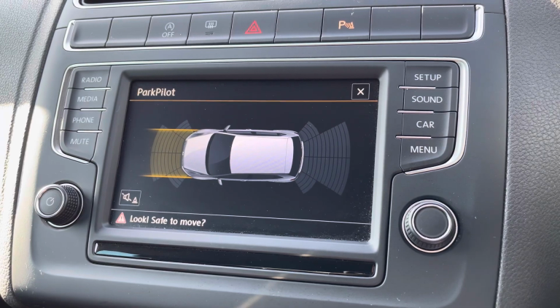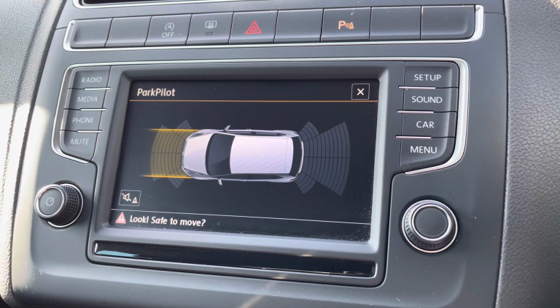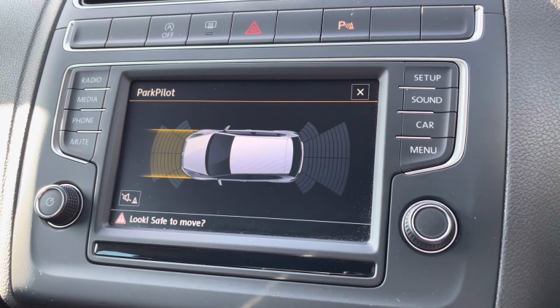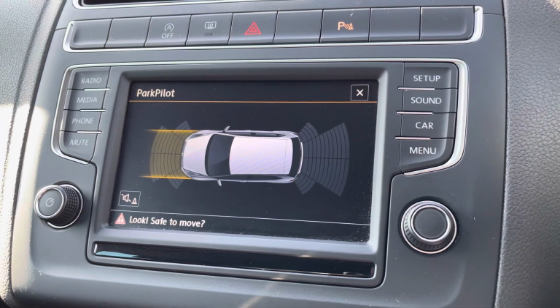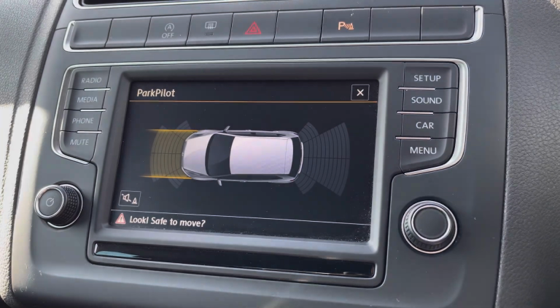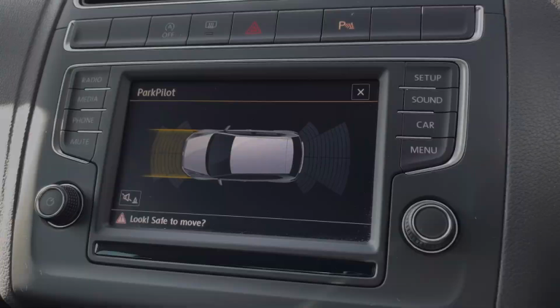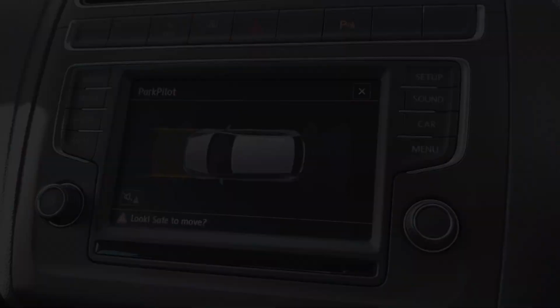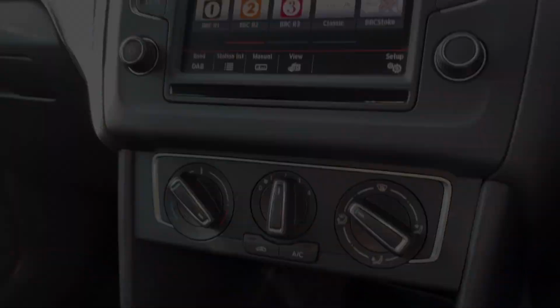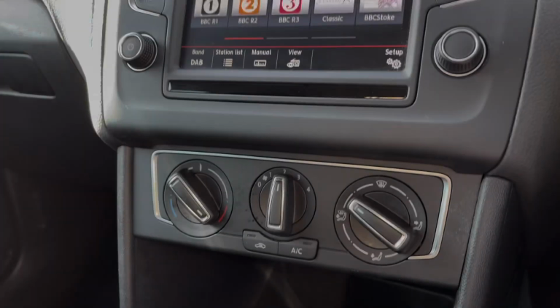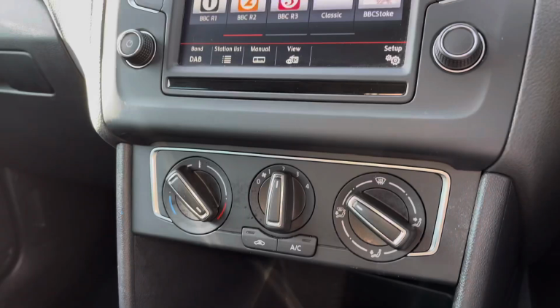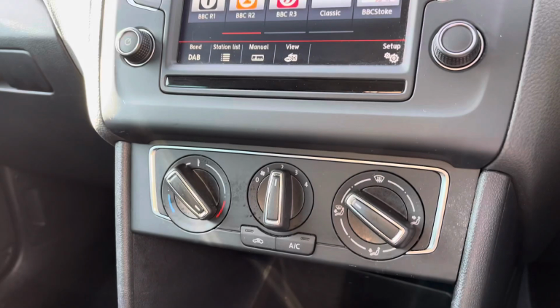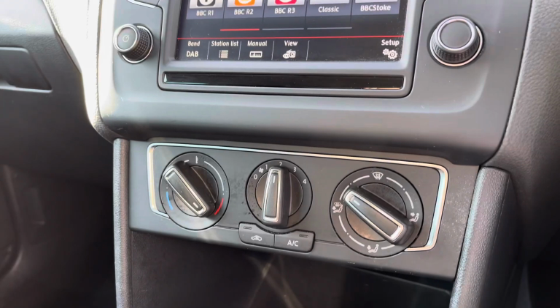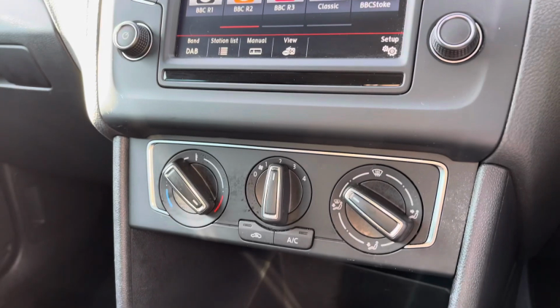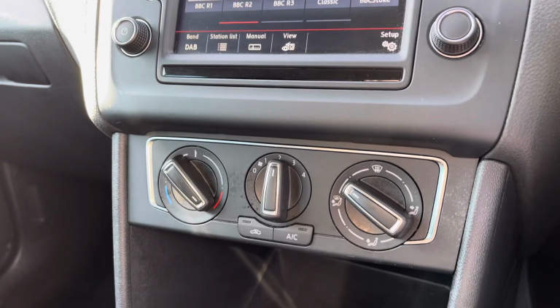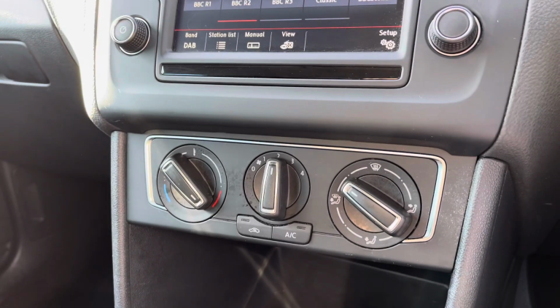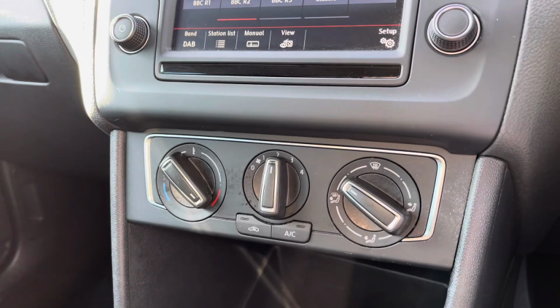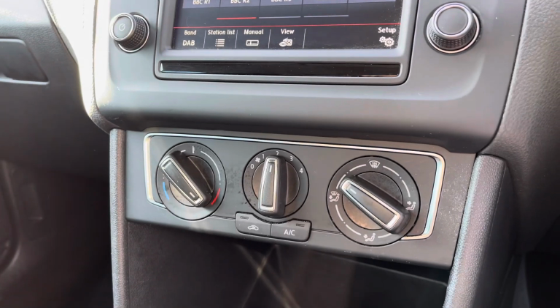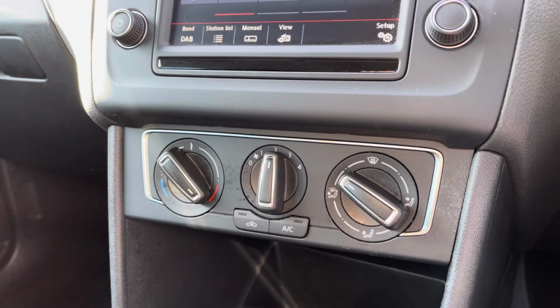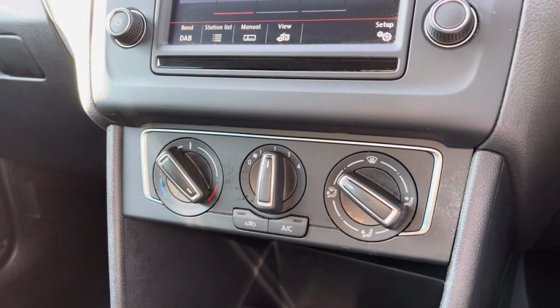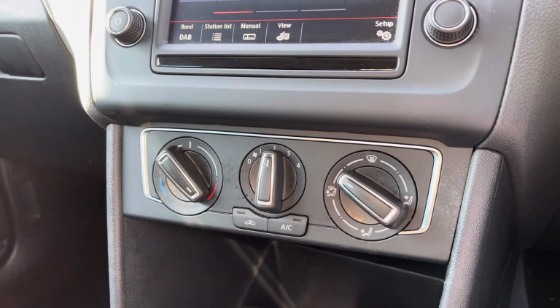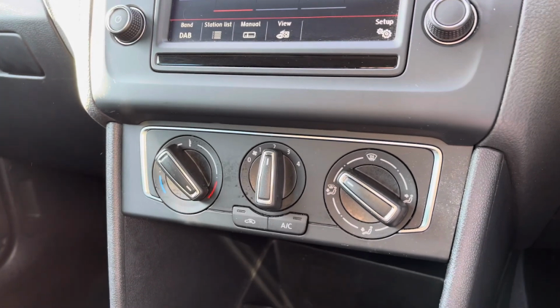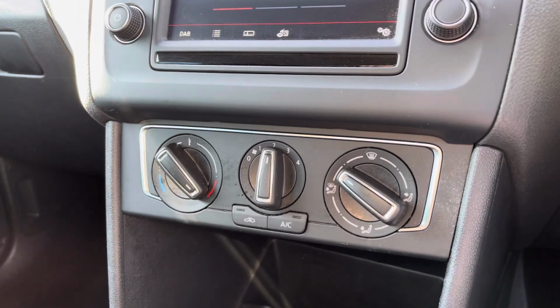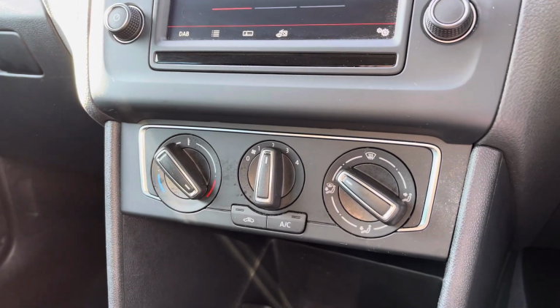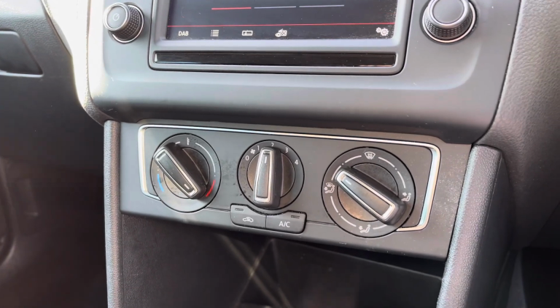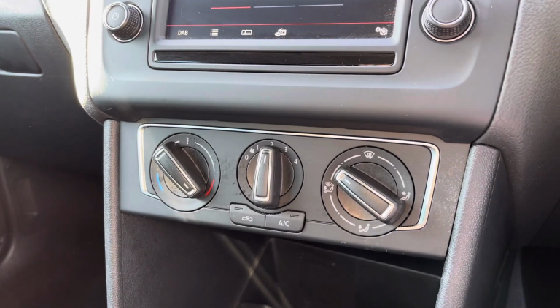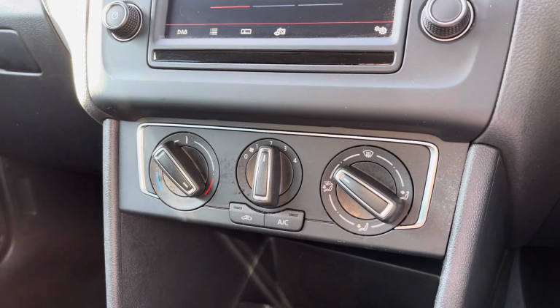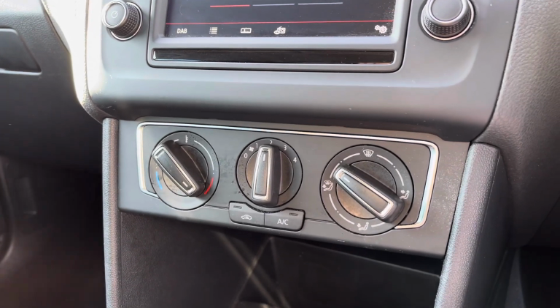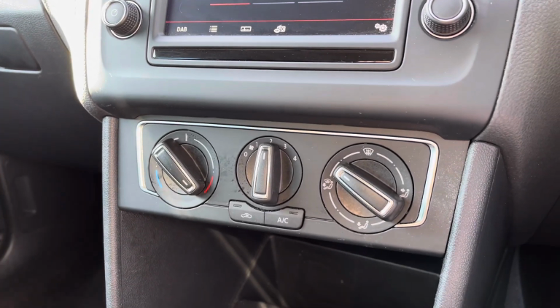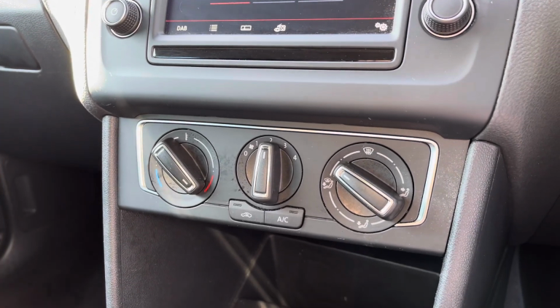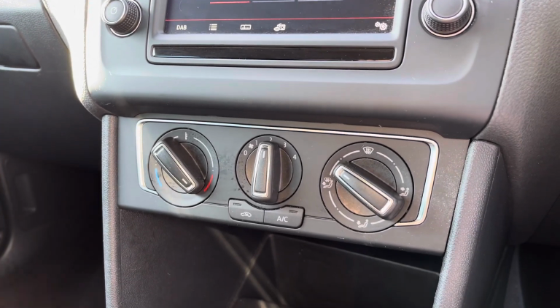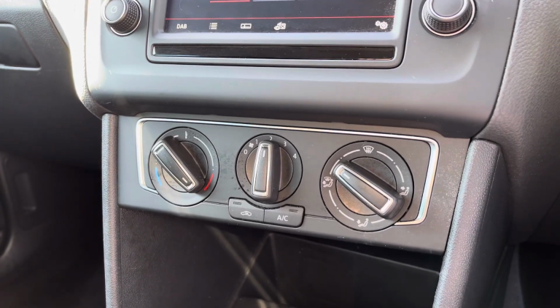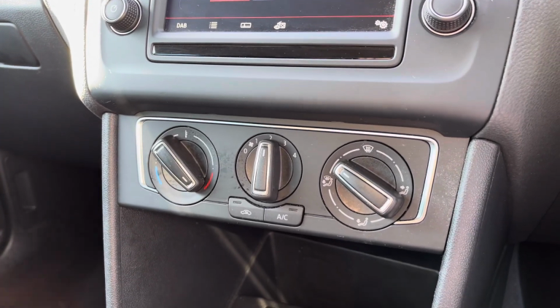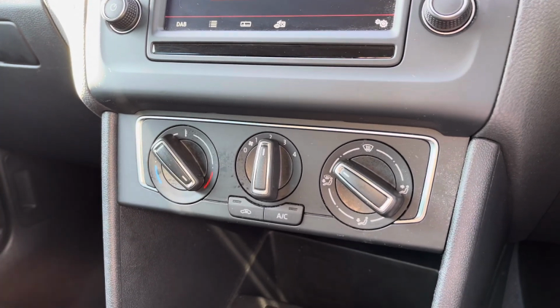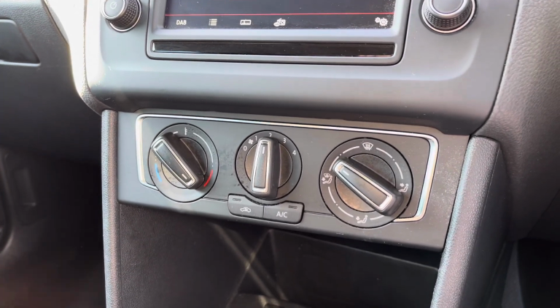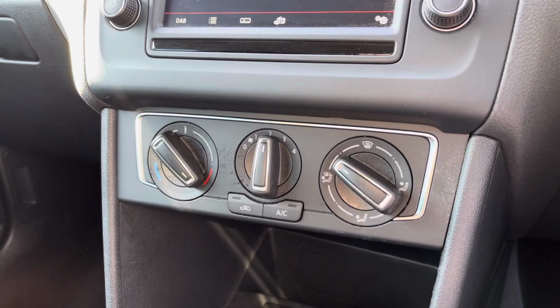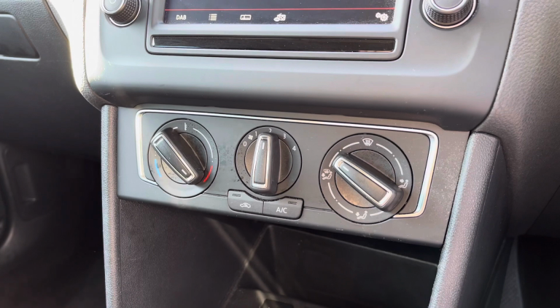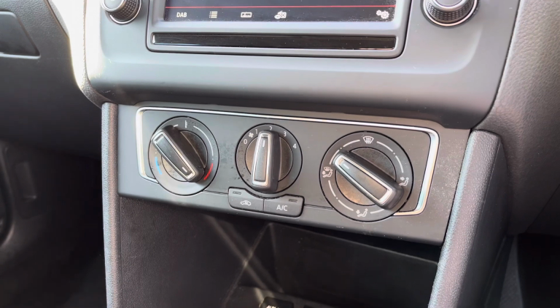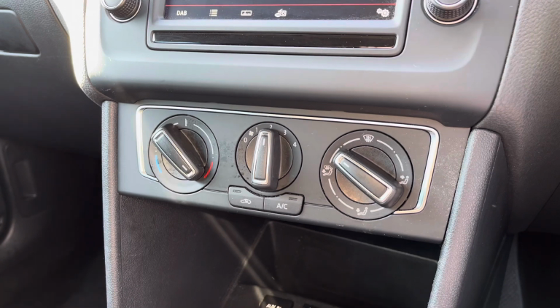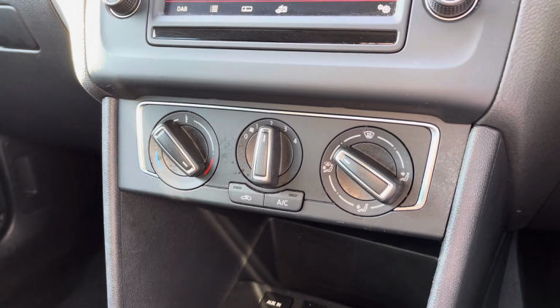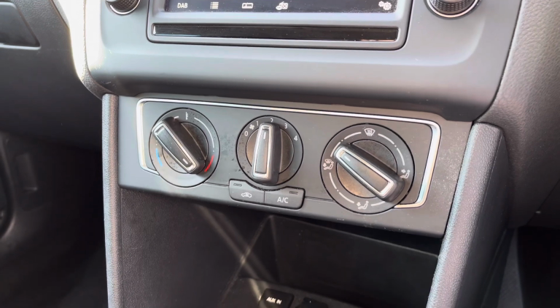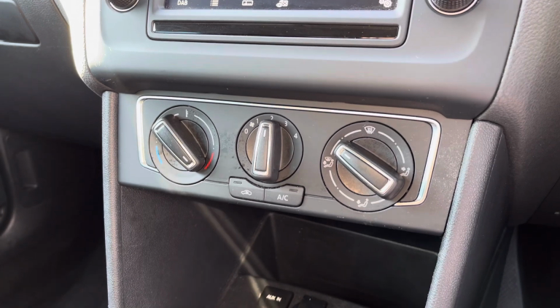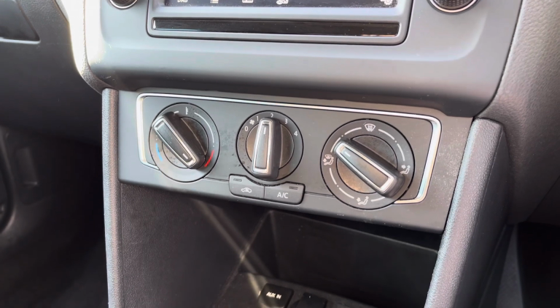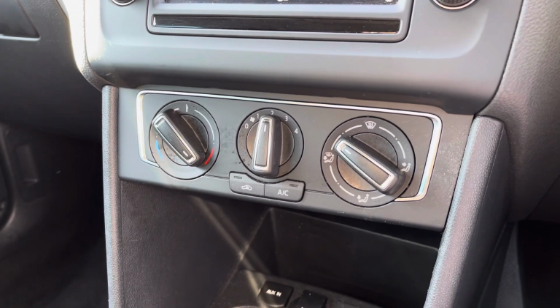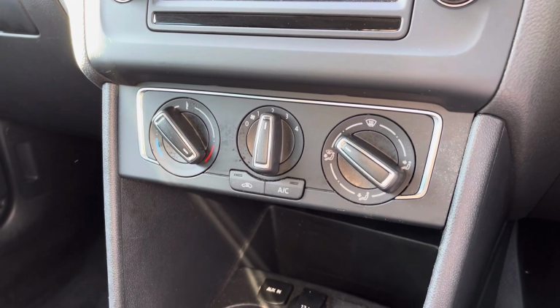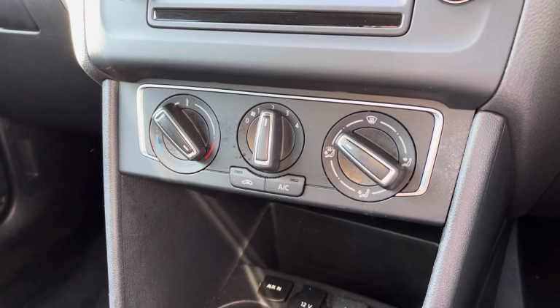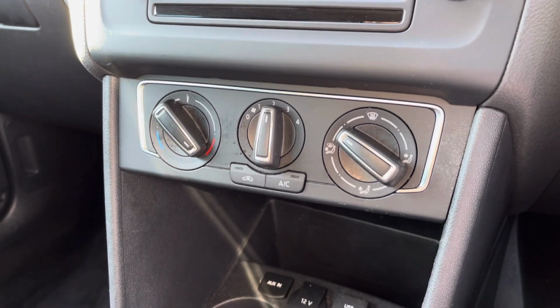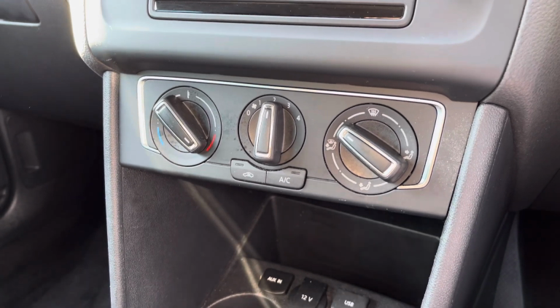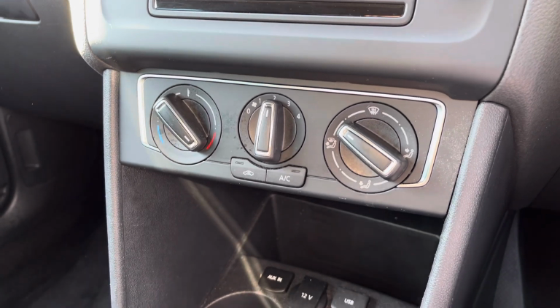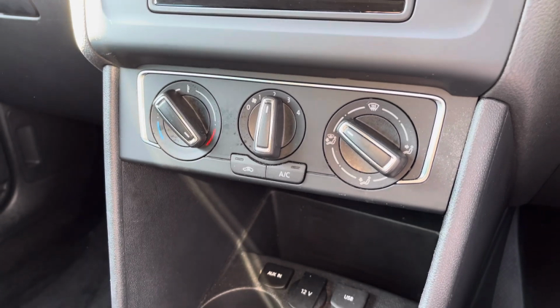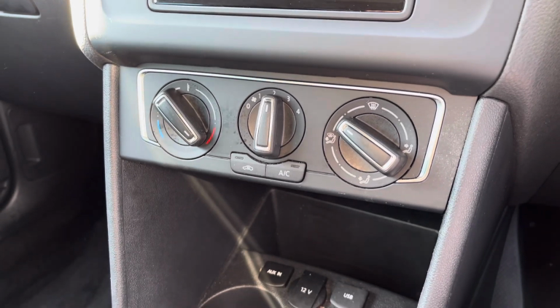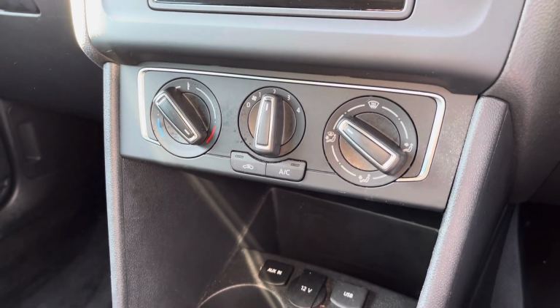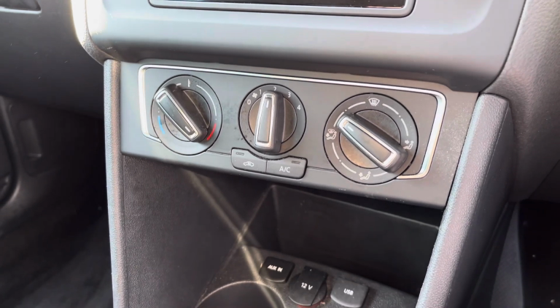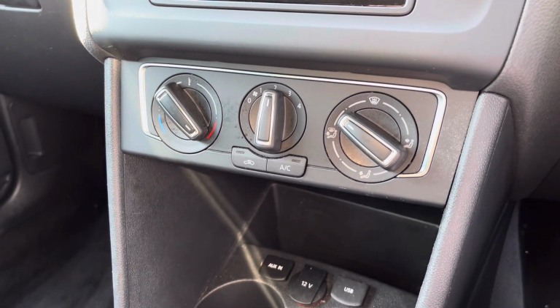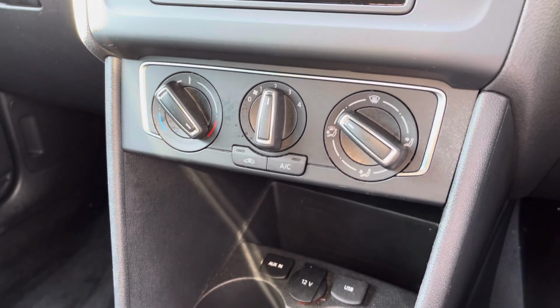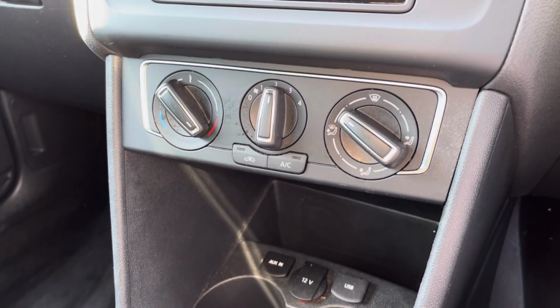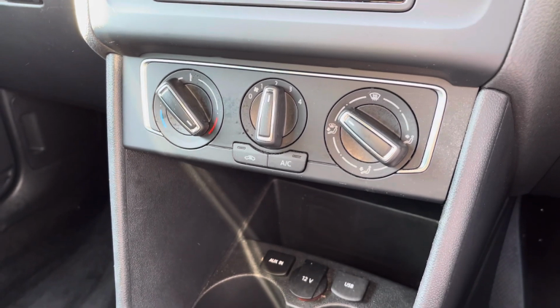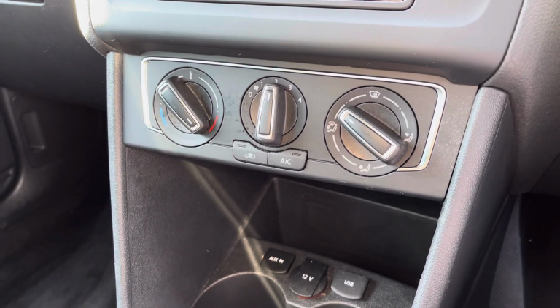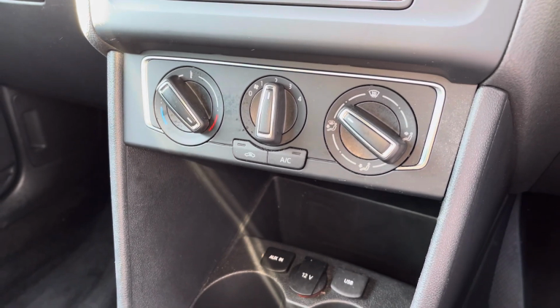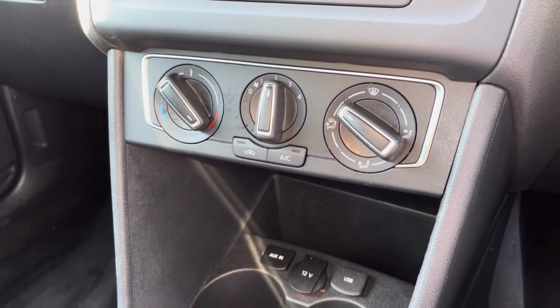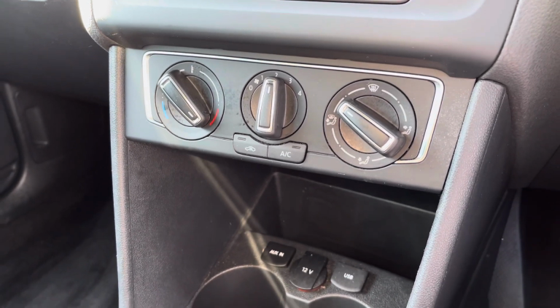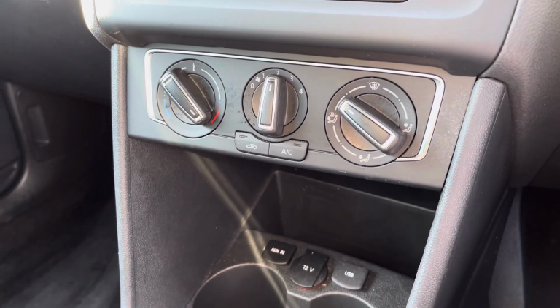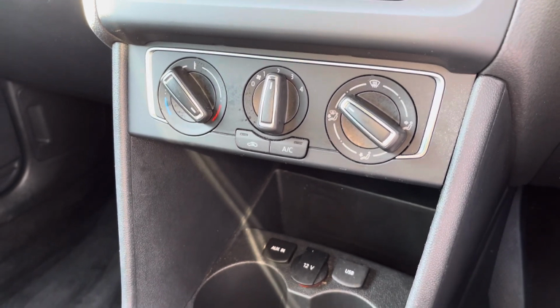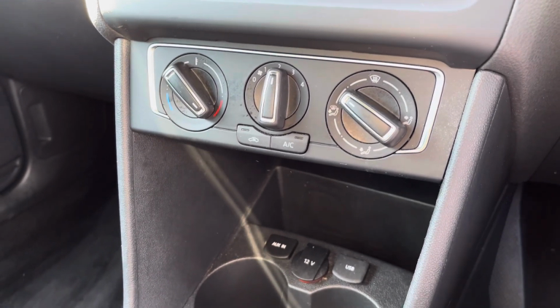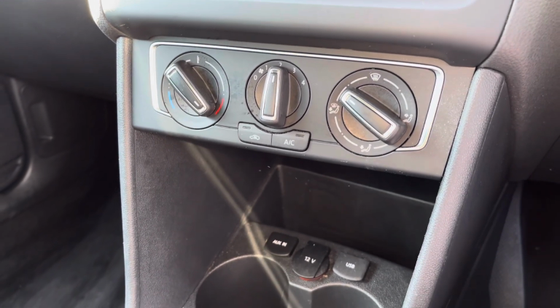A little bit further down the cabin you've got your manual air conditioning, which is nice and easy to adjust, with a little bit of storage just below there and a USB port as well to charge your device.